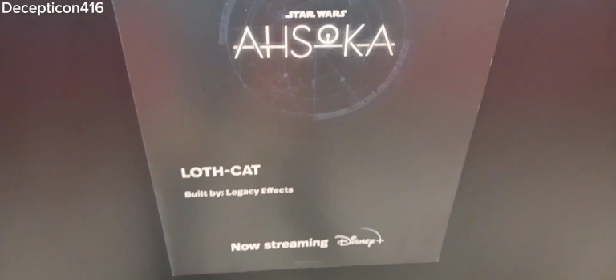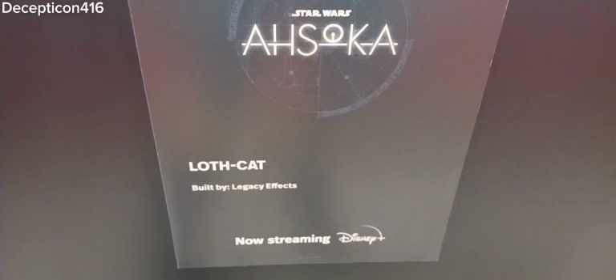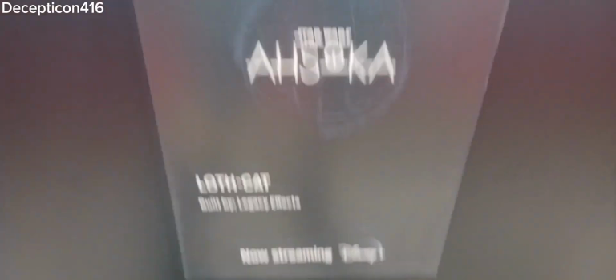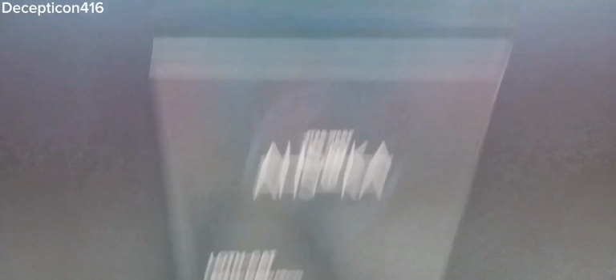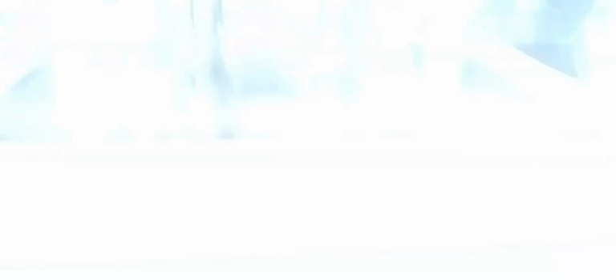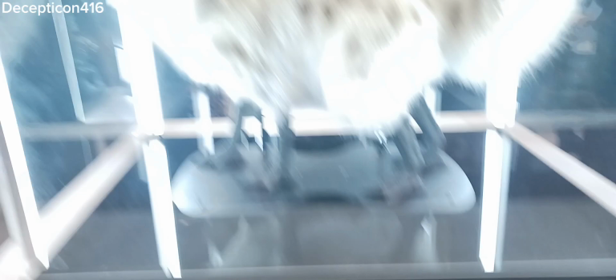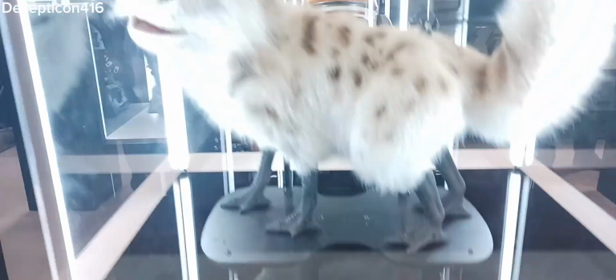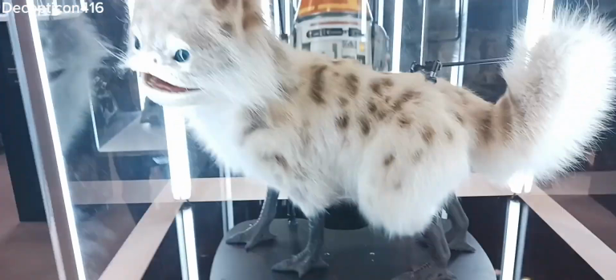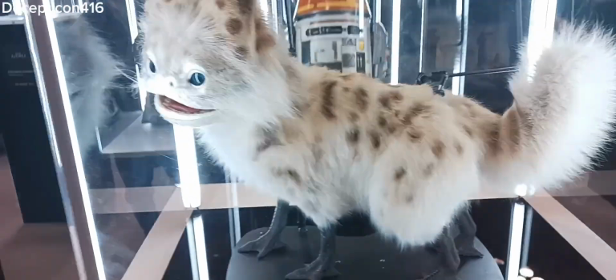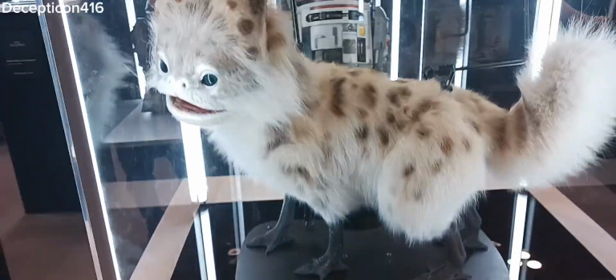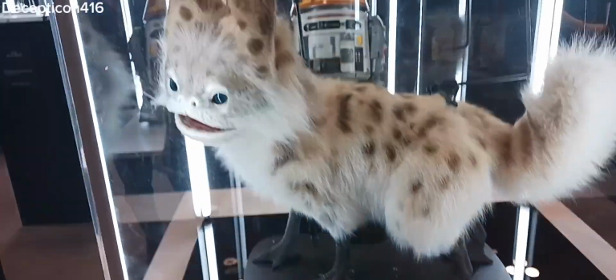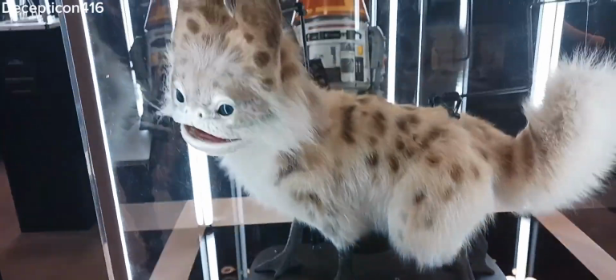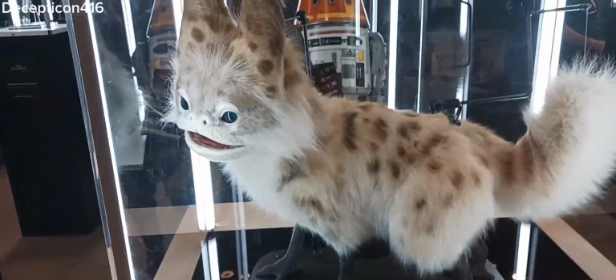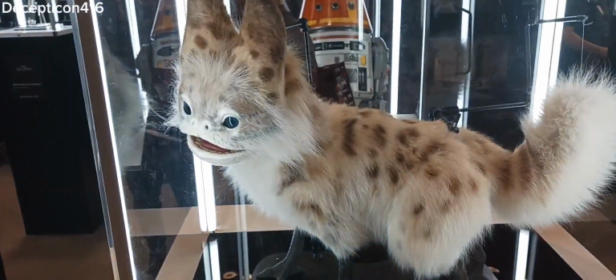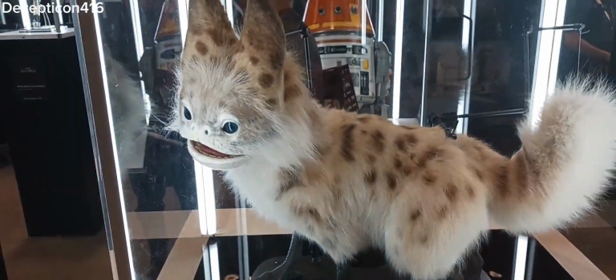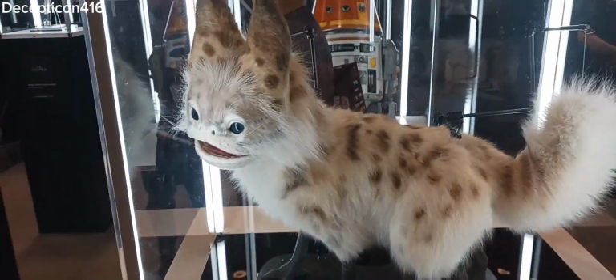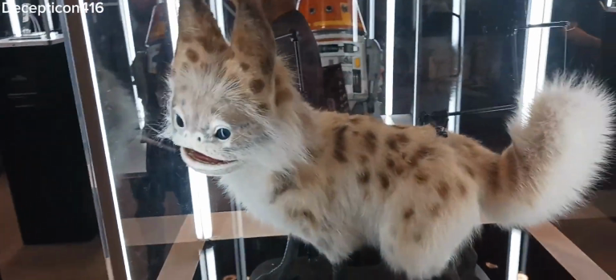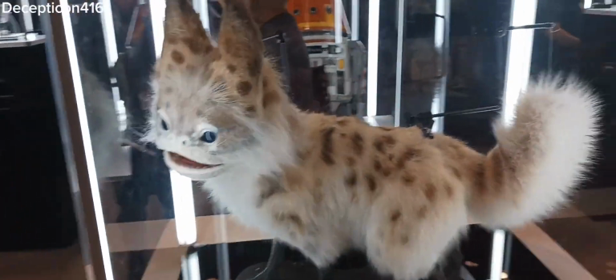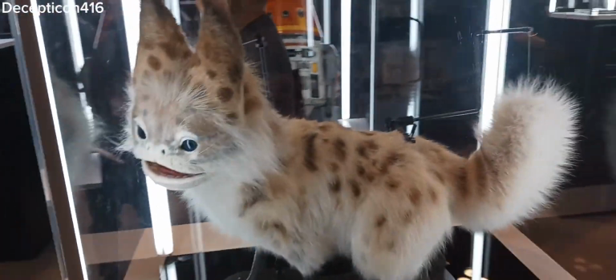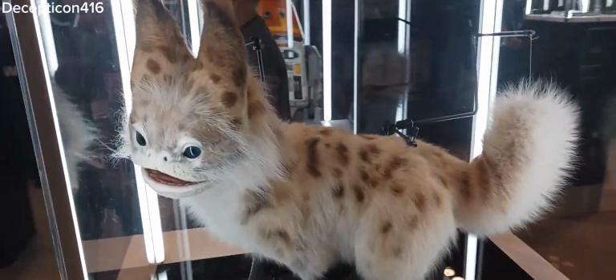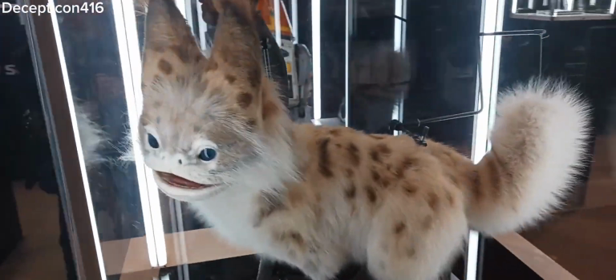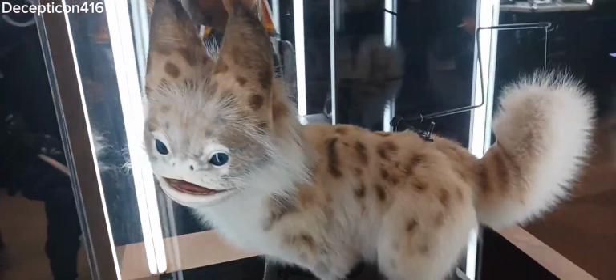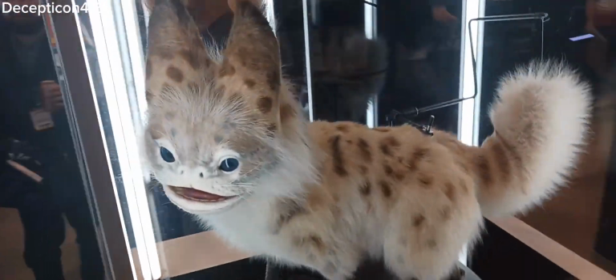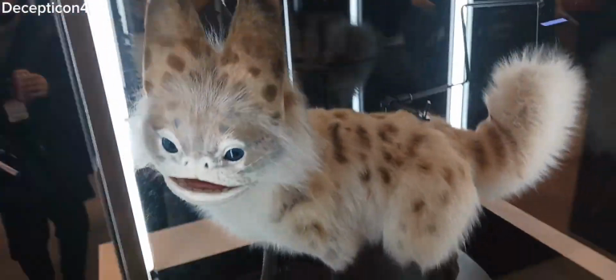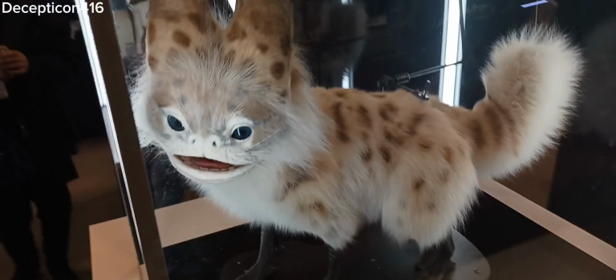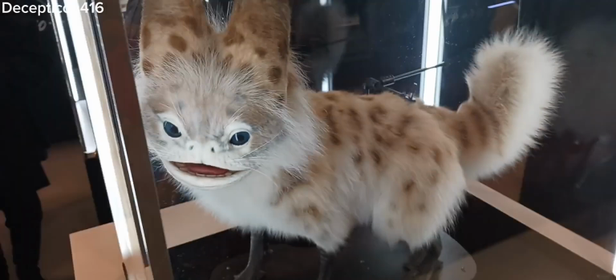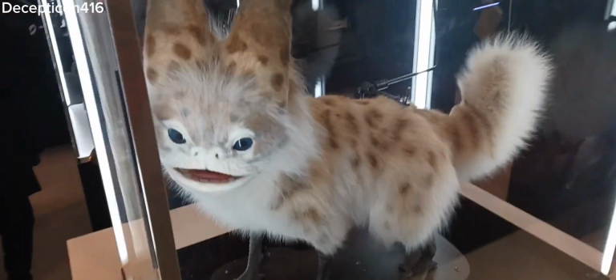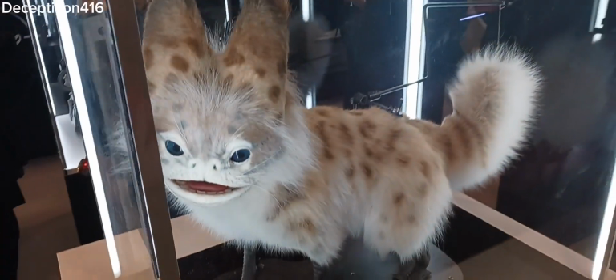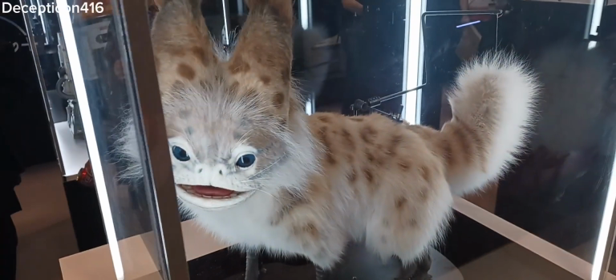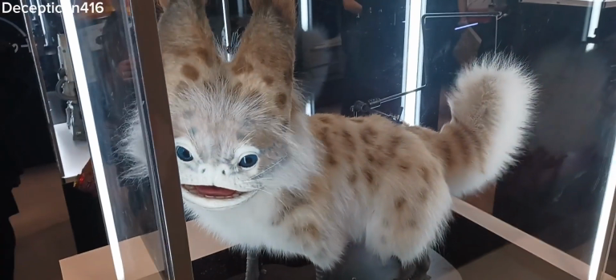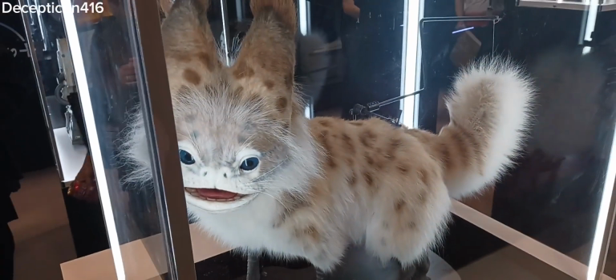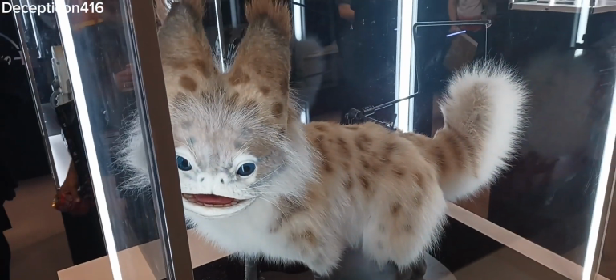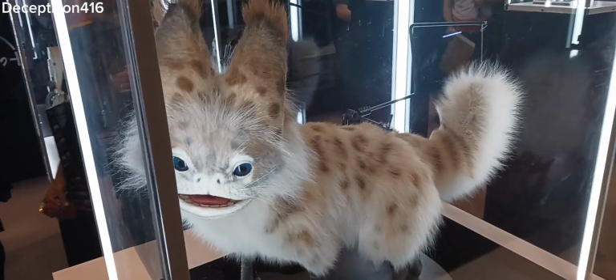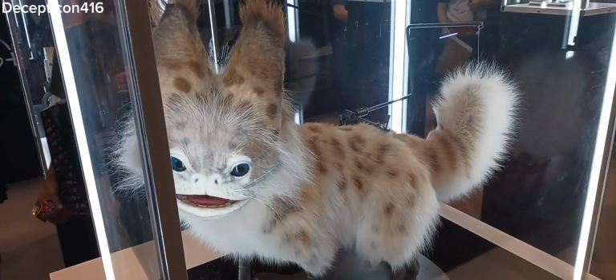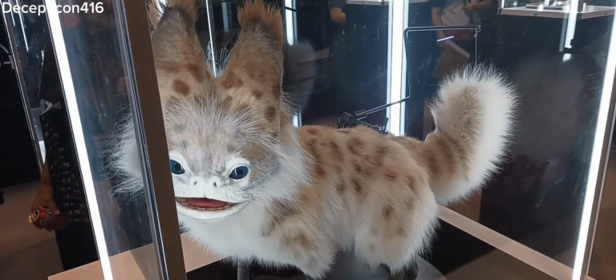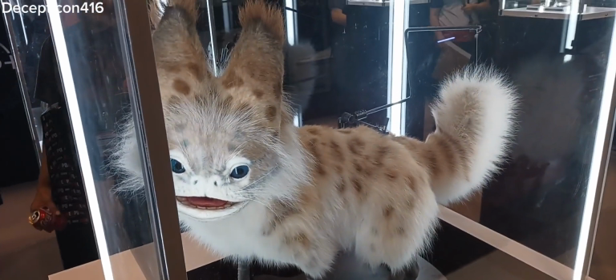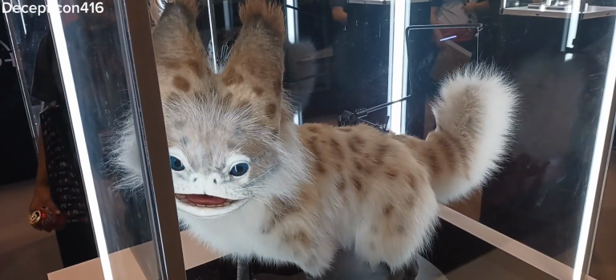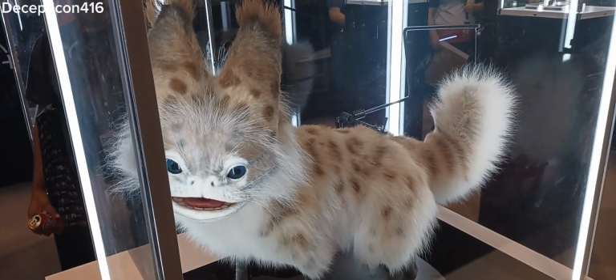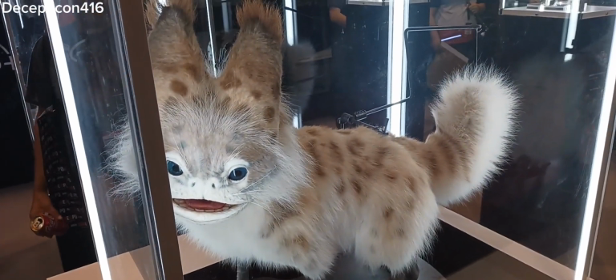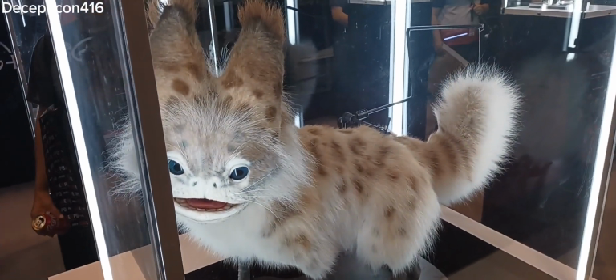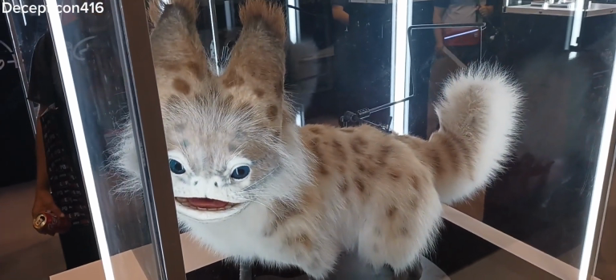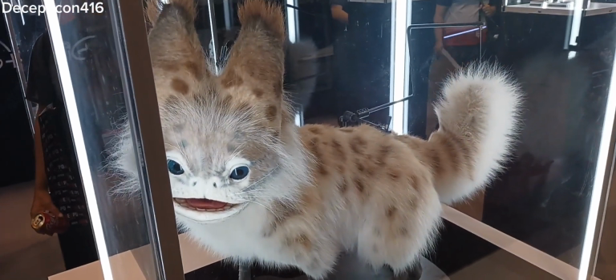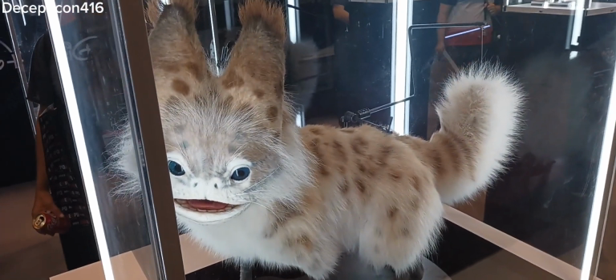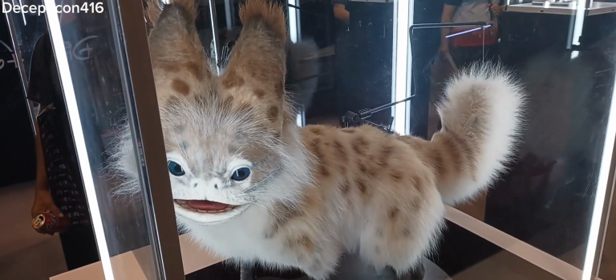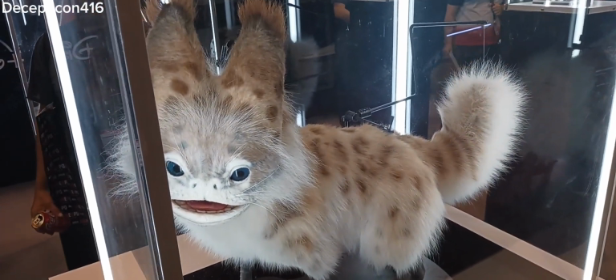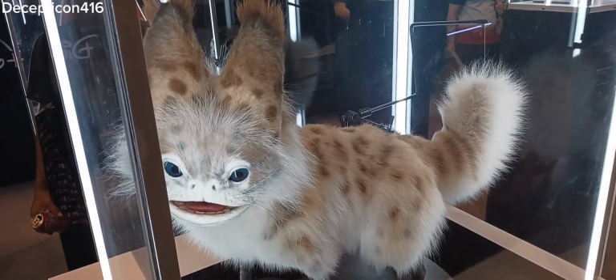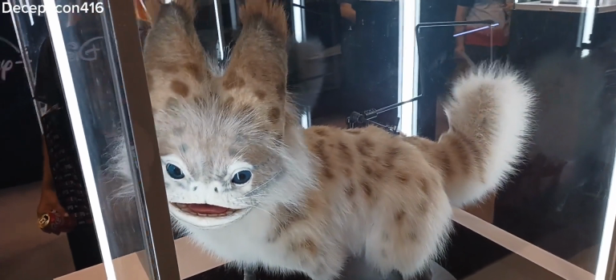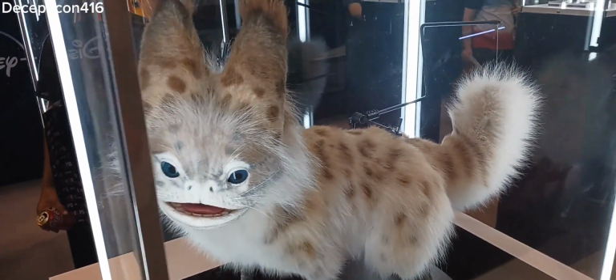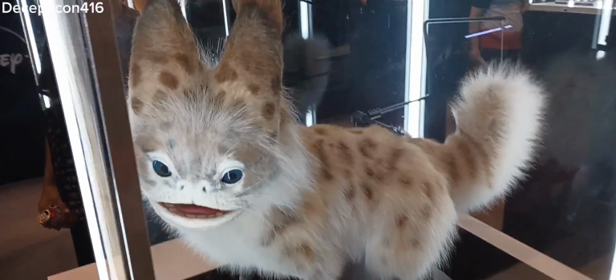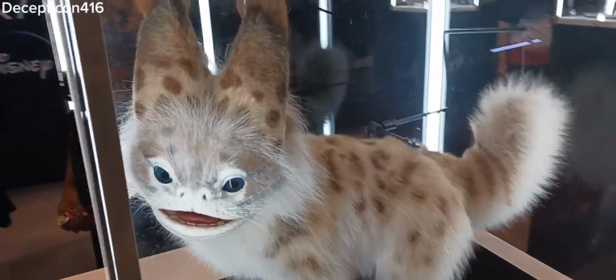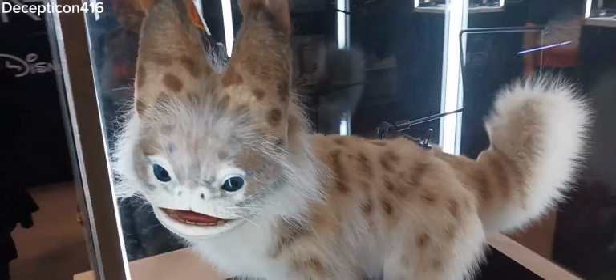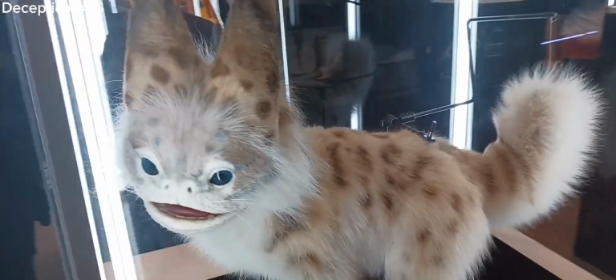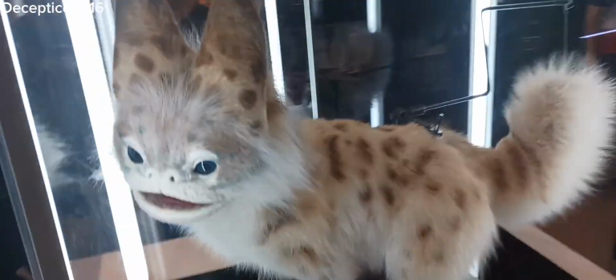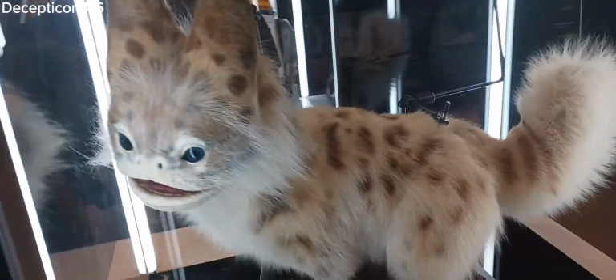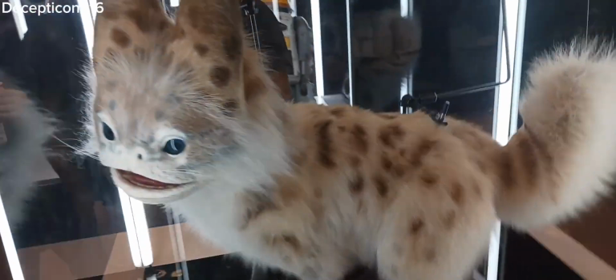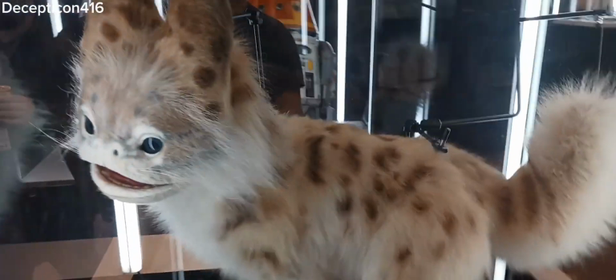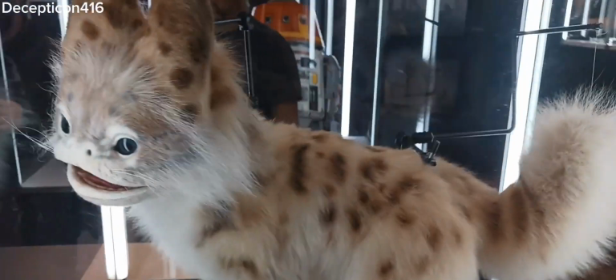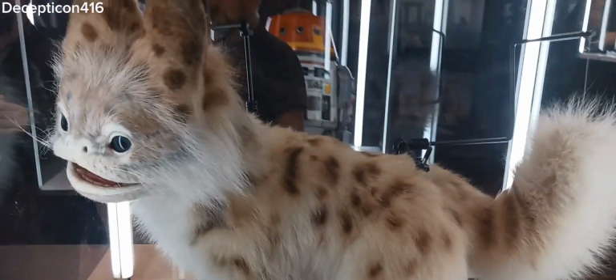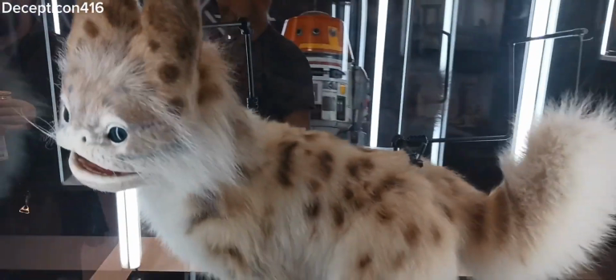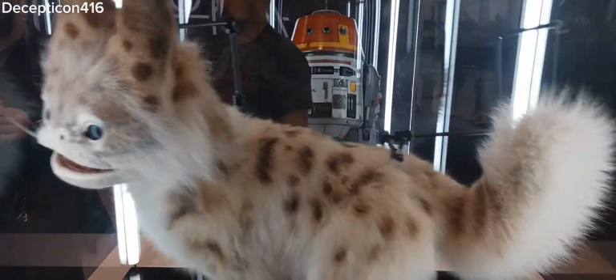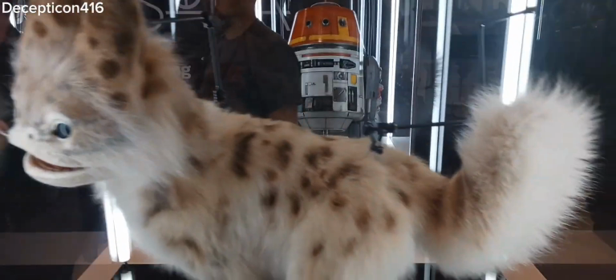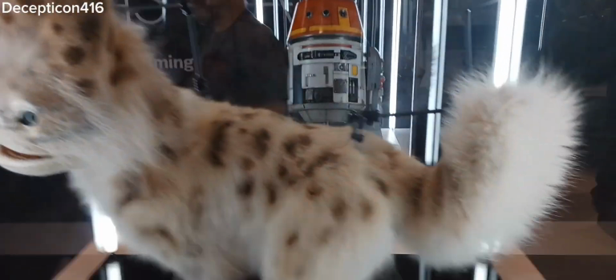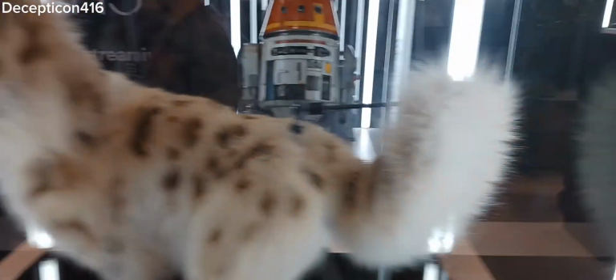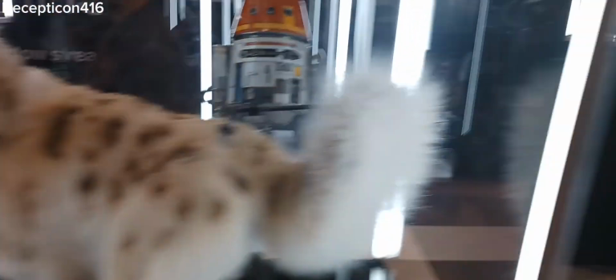There's a lost cat from Star Wars. That is so cool. That's an actual Star Wars cat. I love that cat.